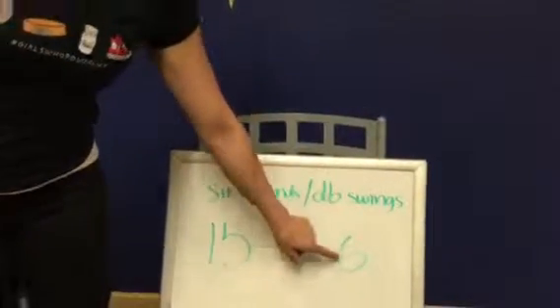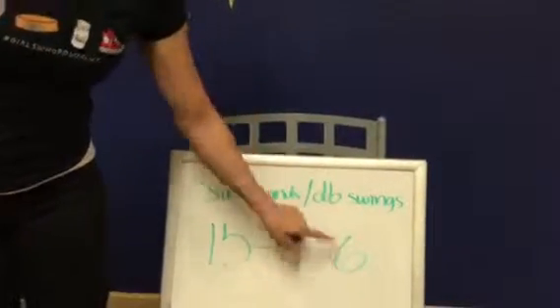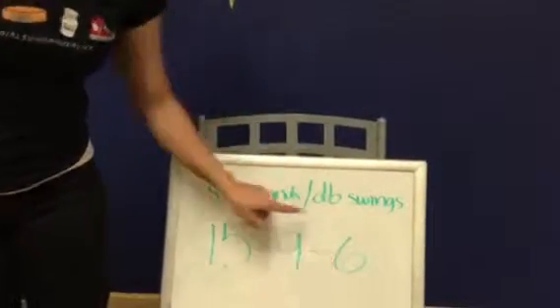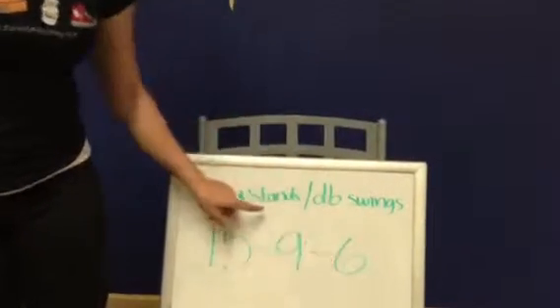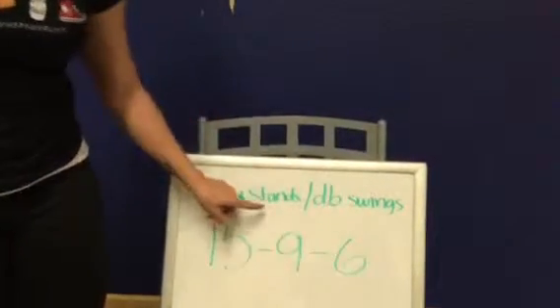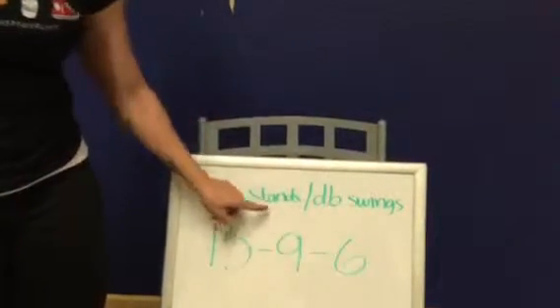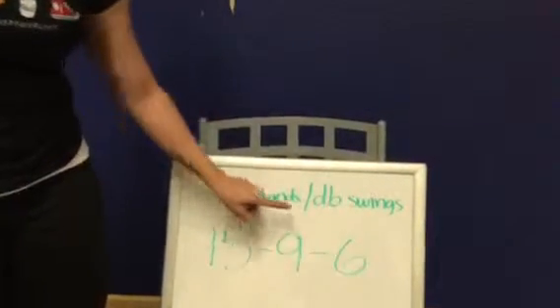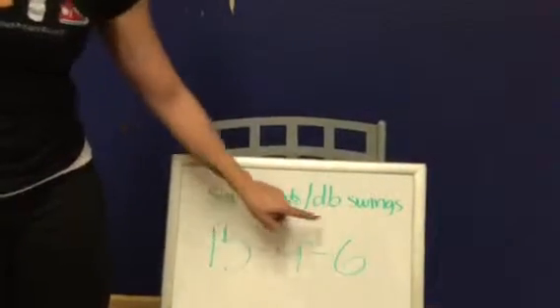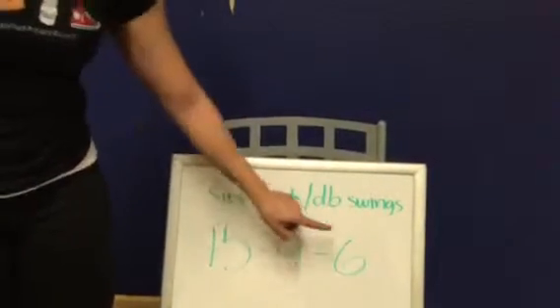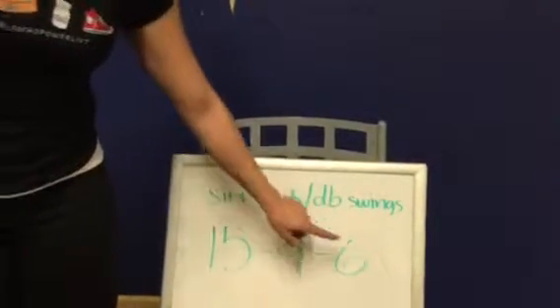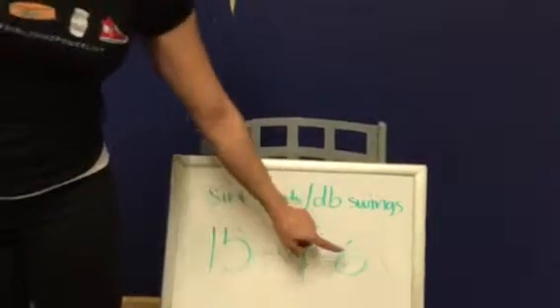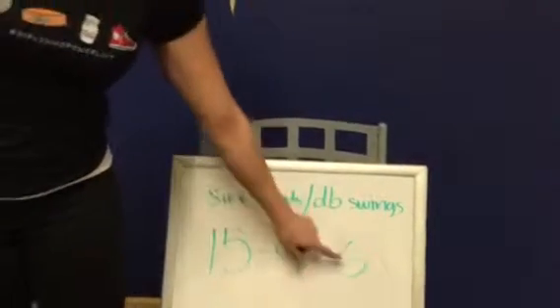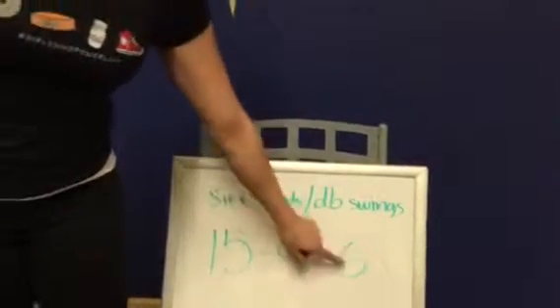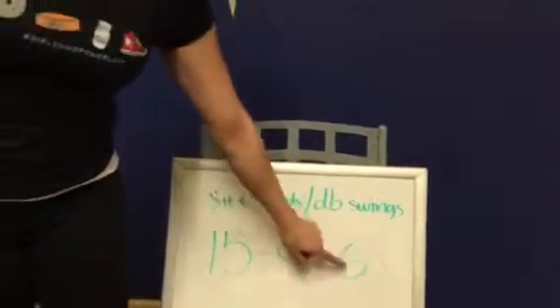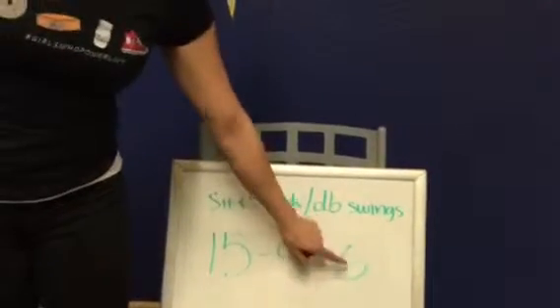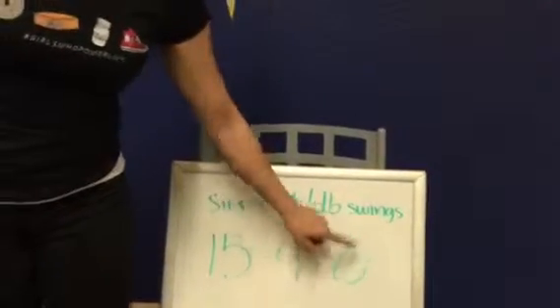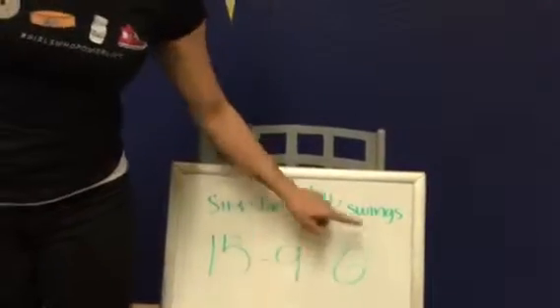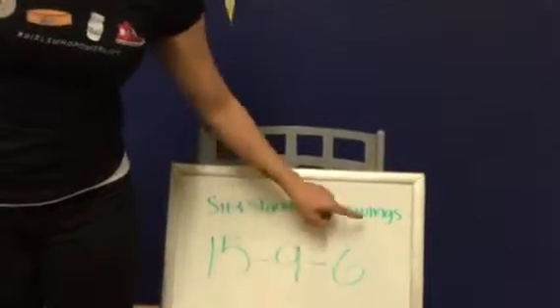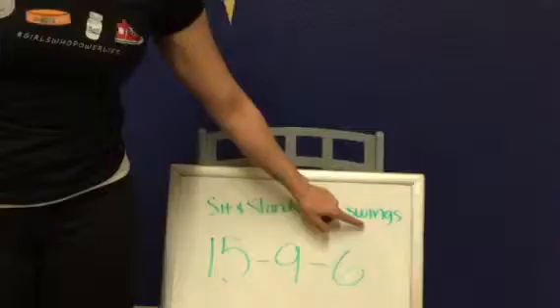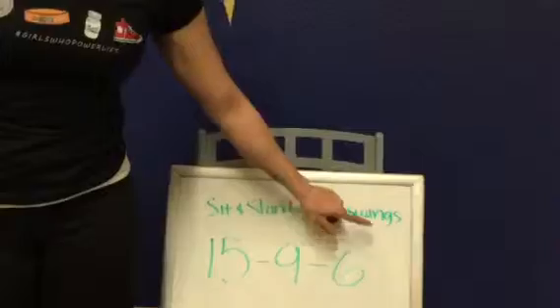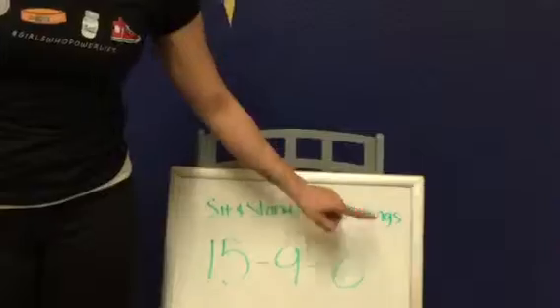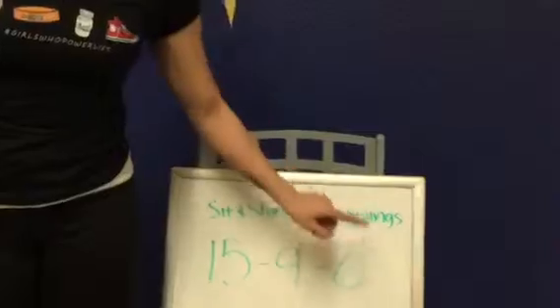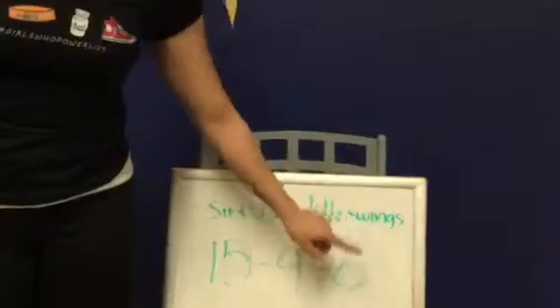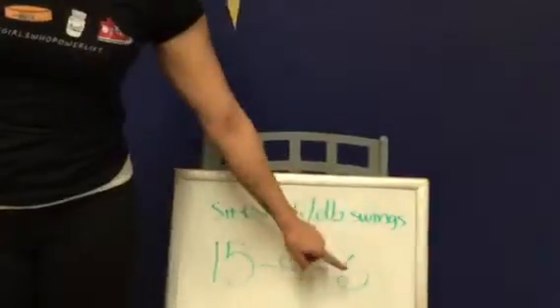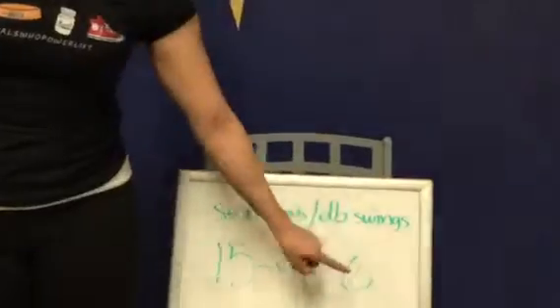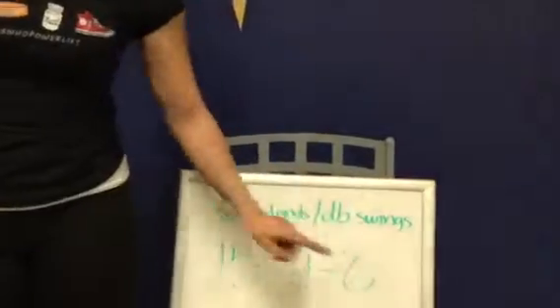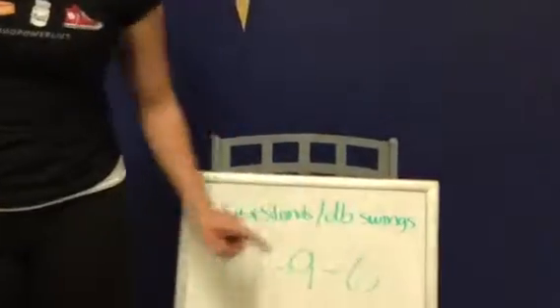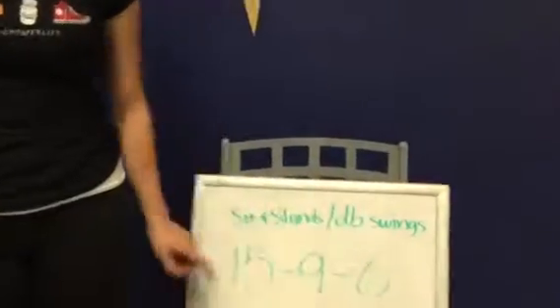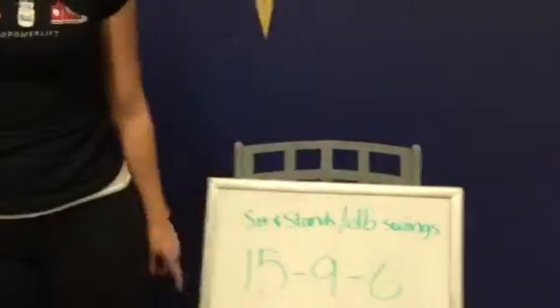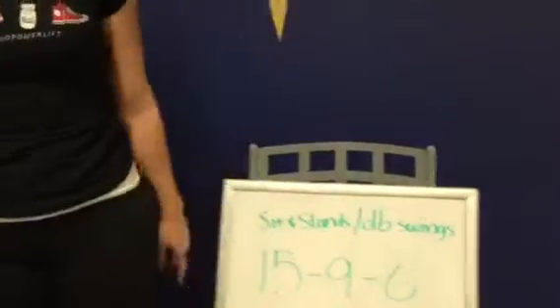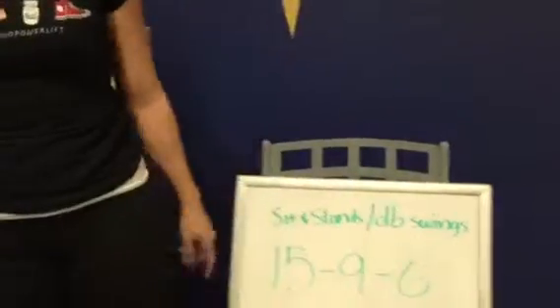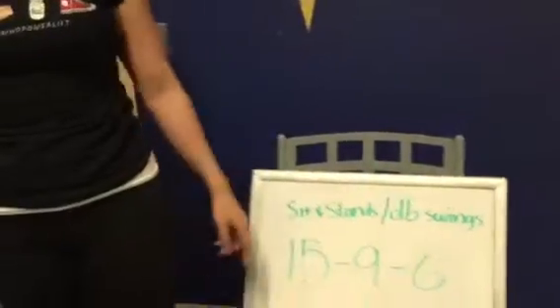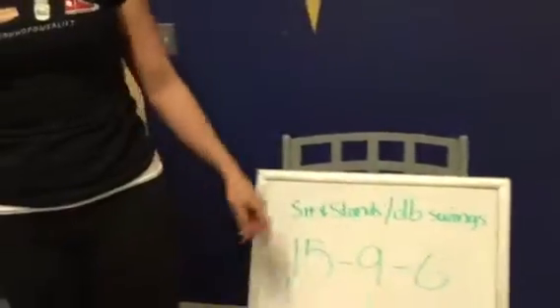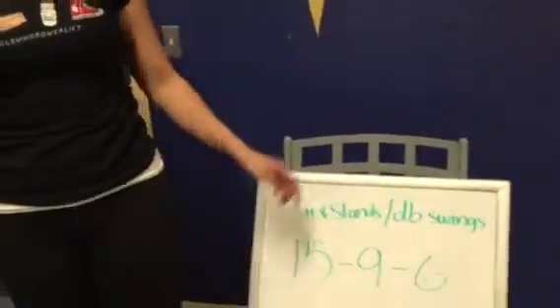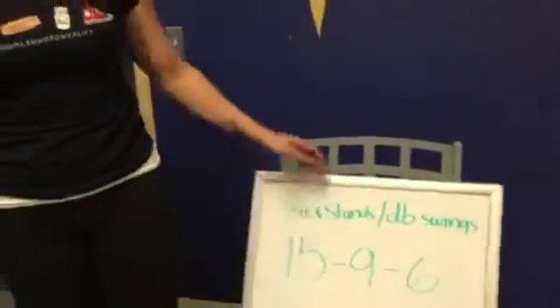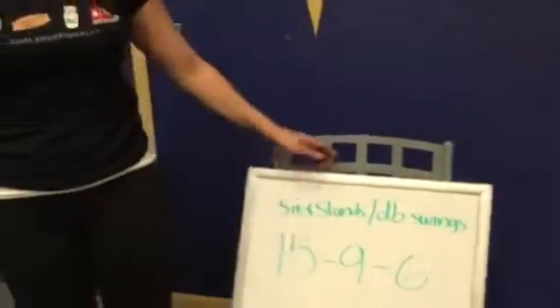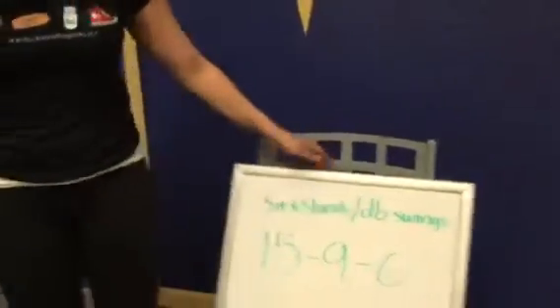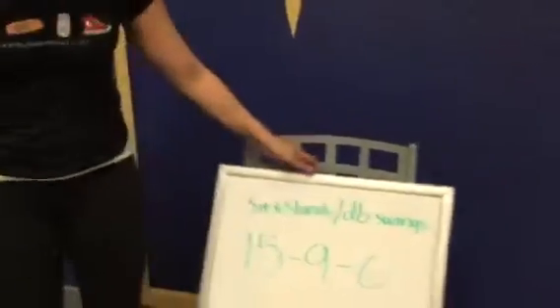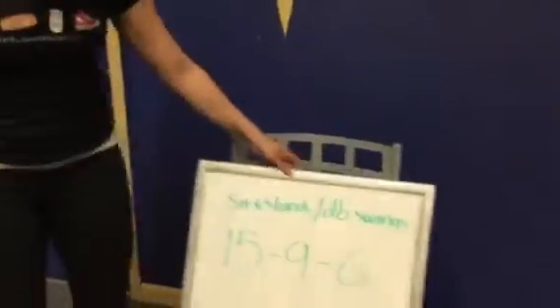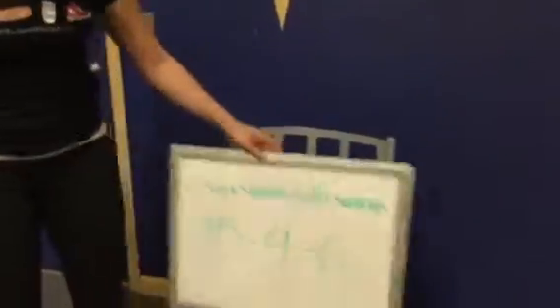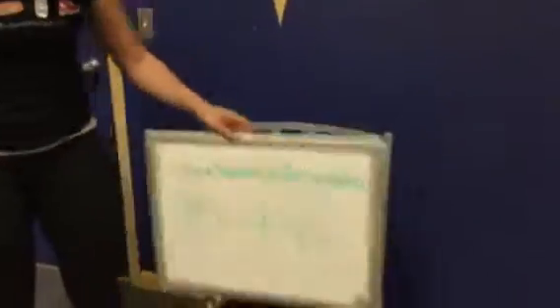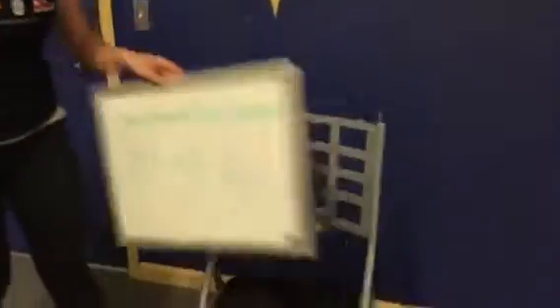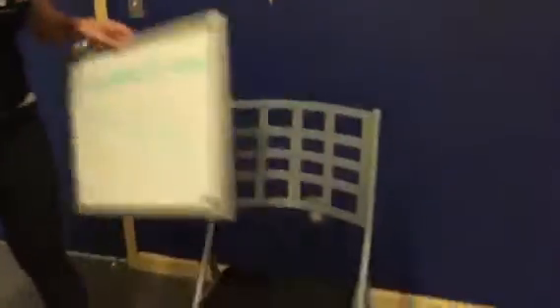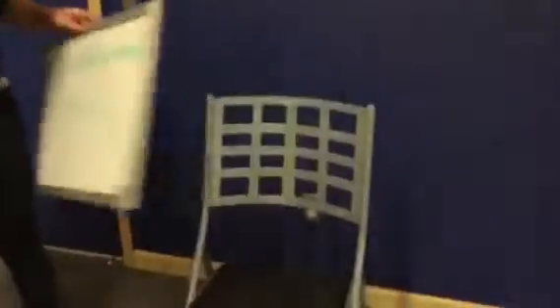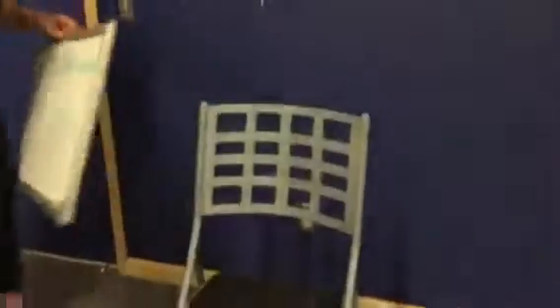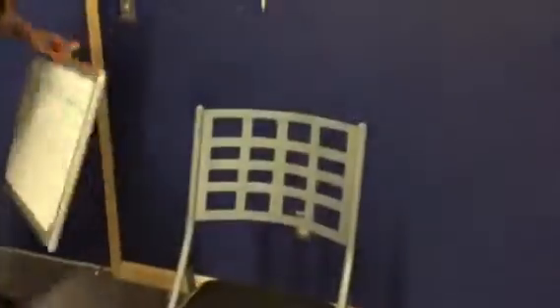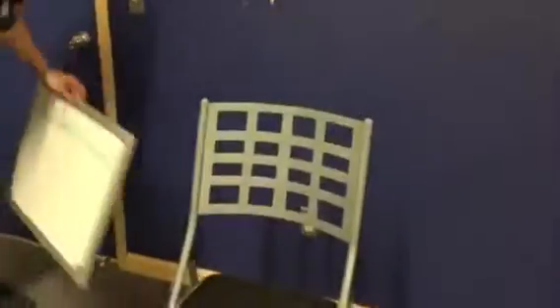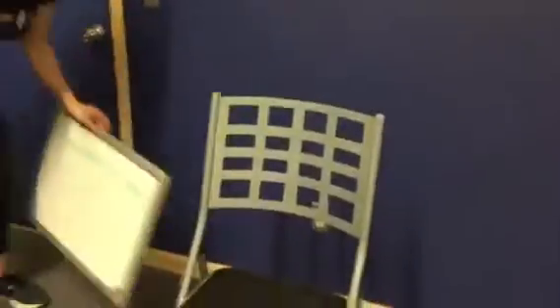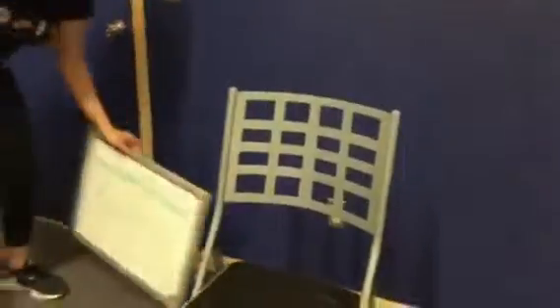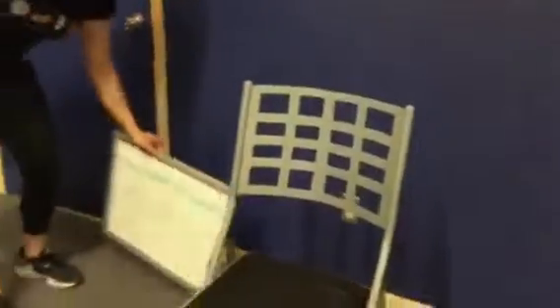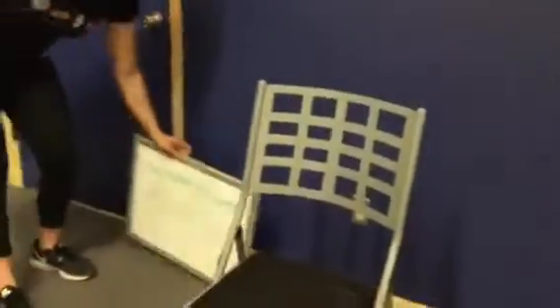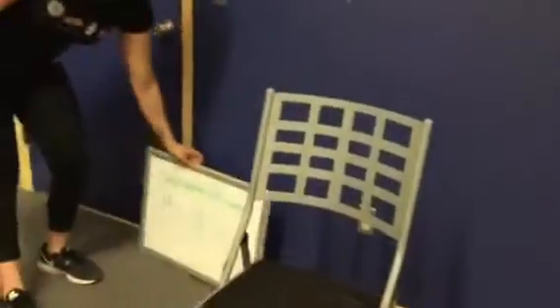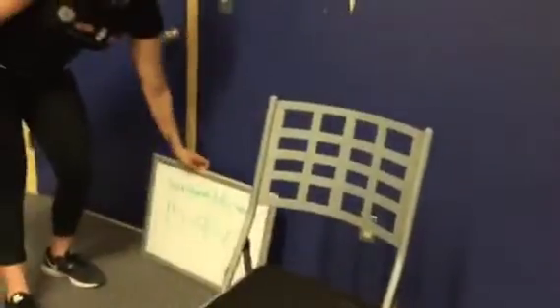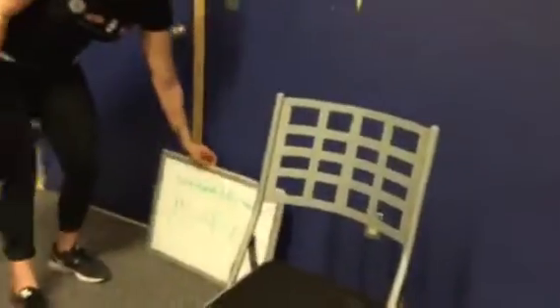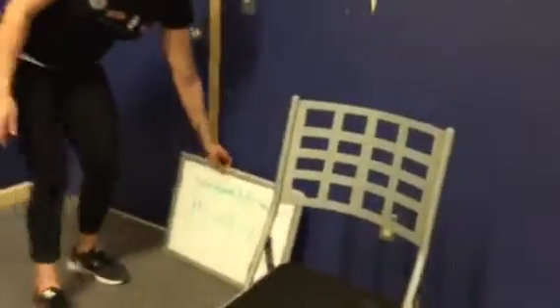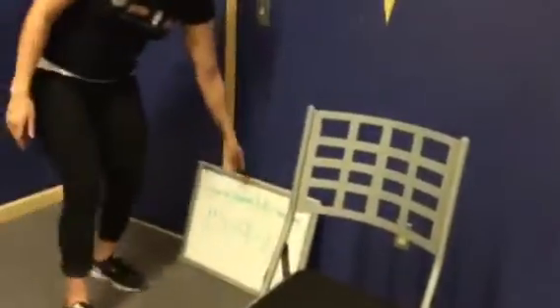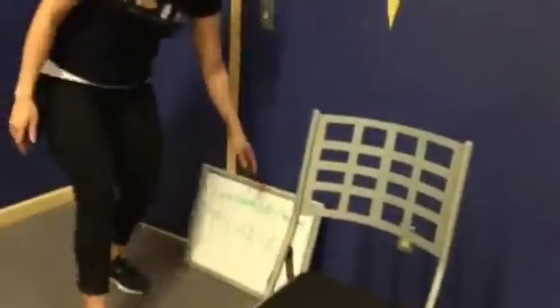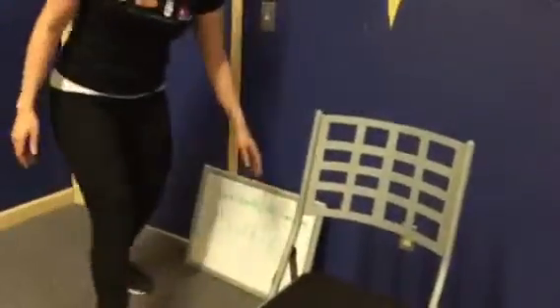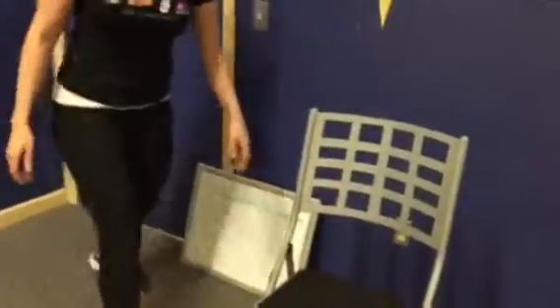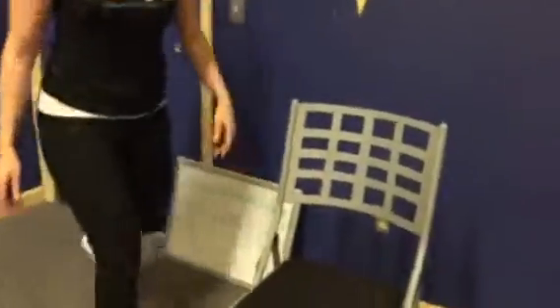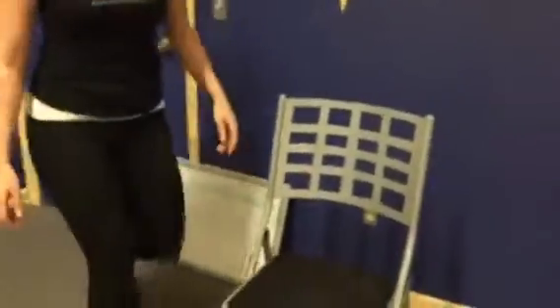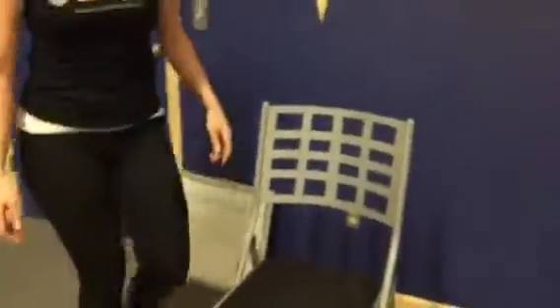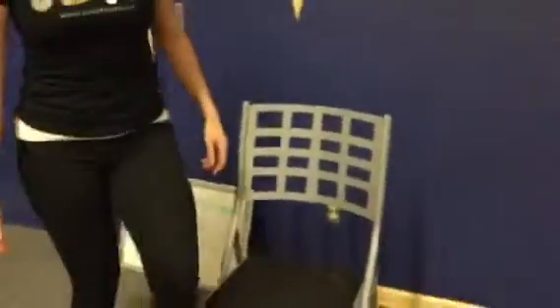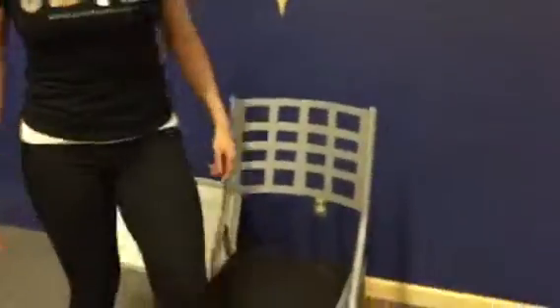Six sit and stand, no rest, six dumbbell swings, and we're done with our bonus workout. So let me show you those two movements real quick.